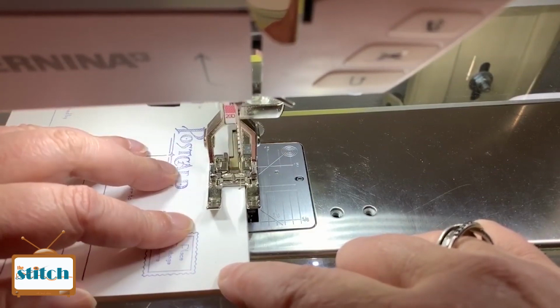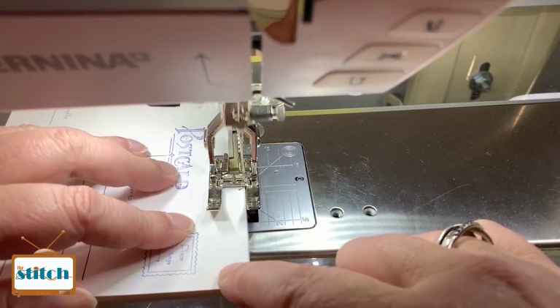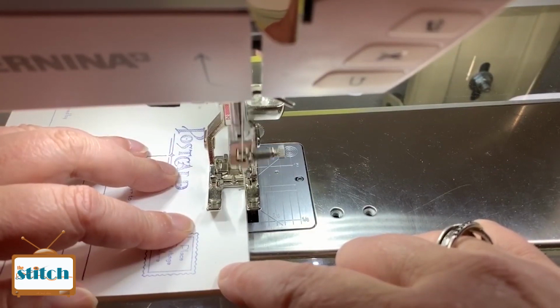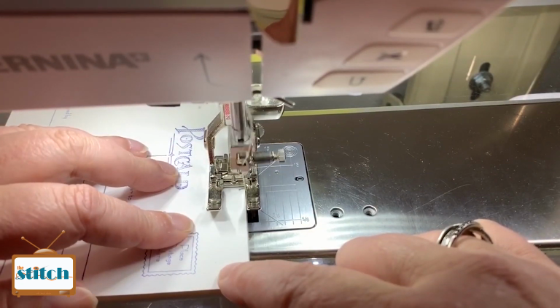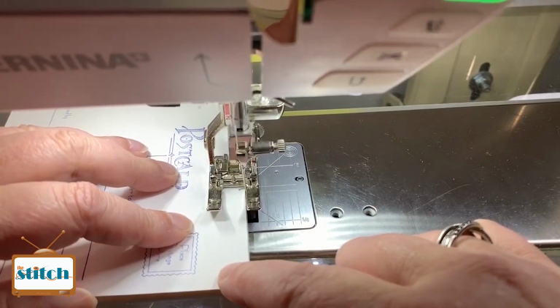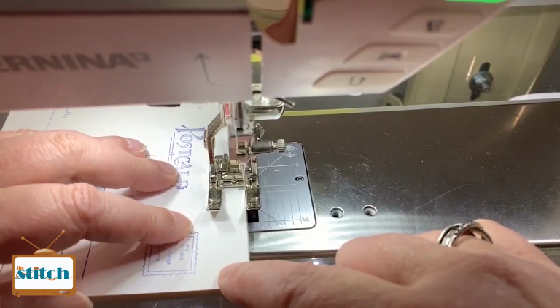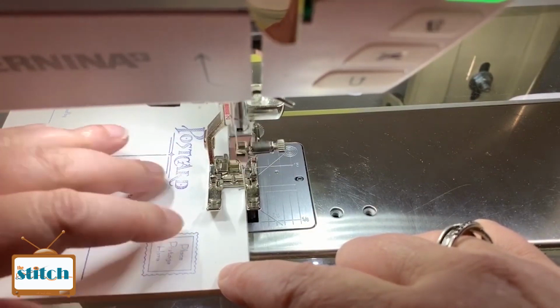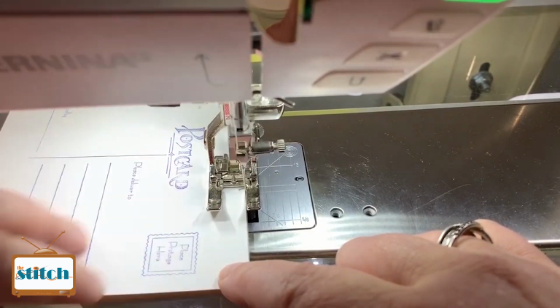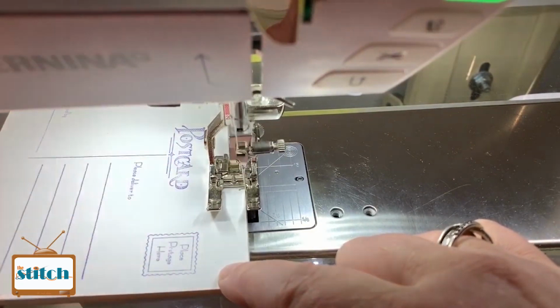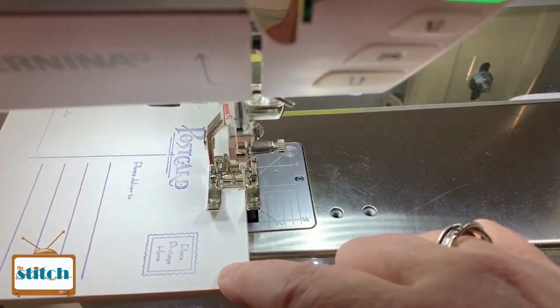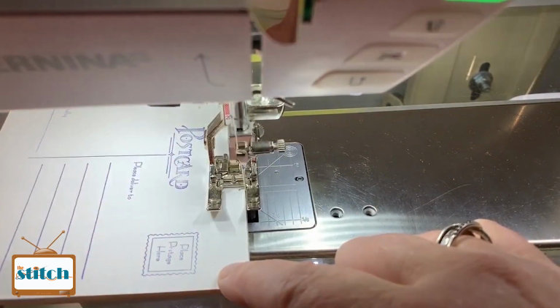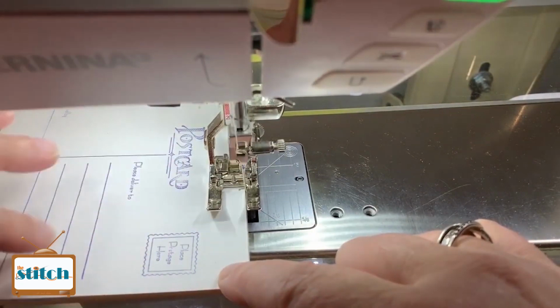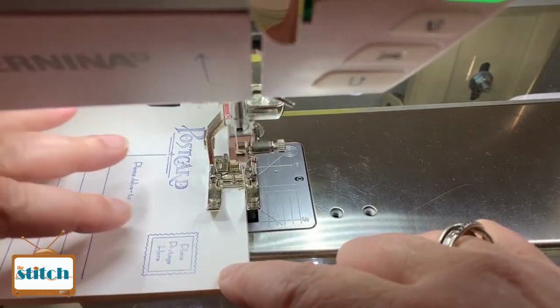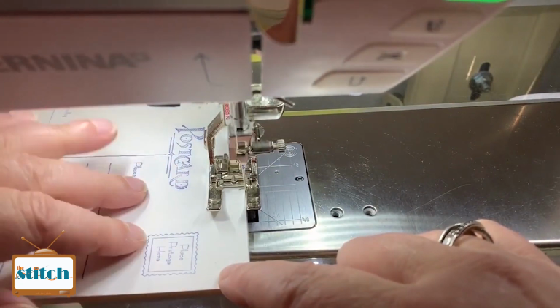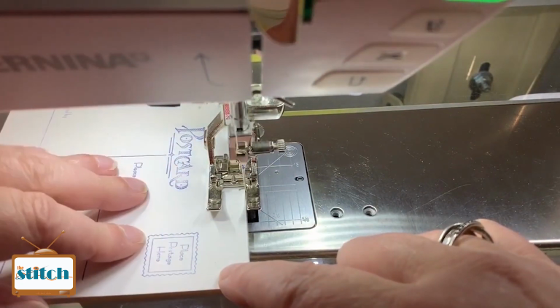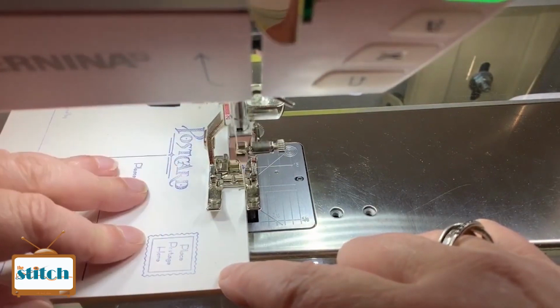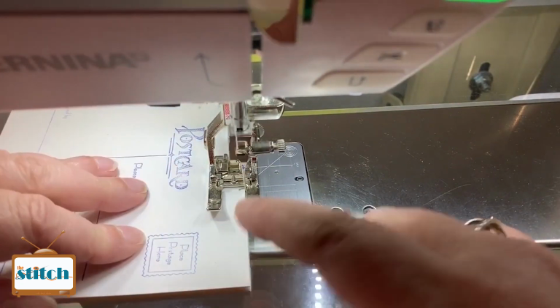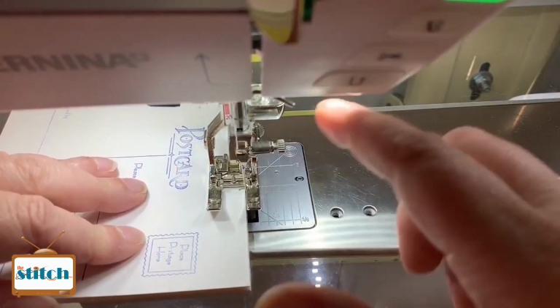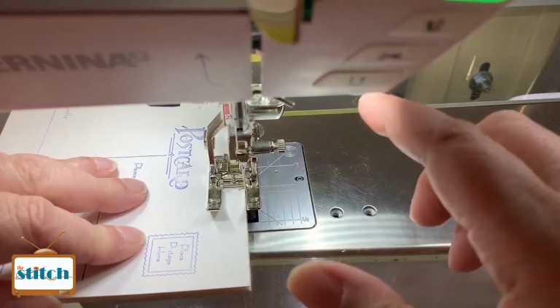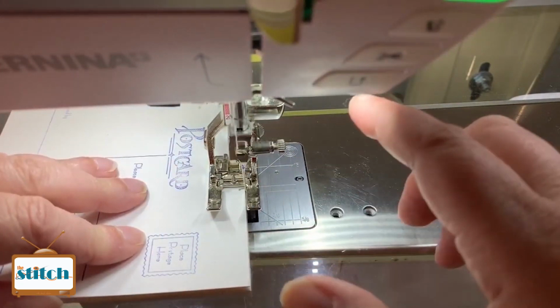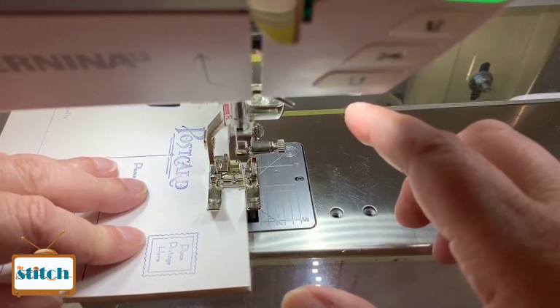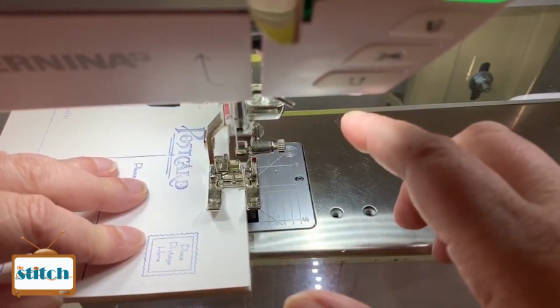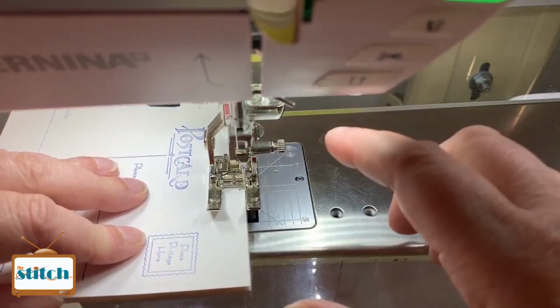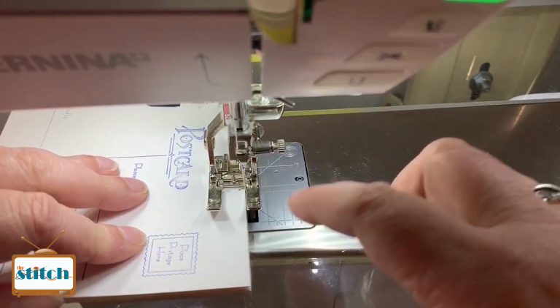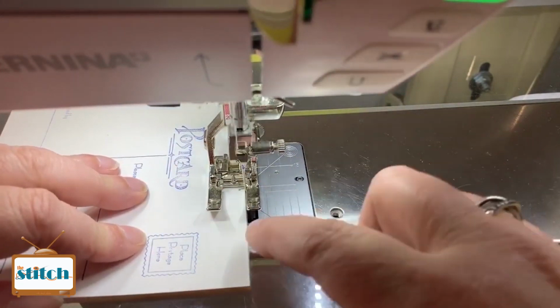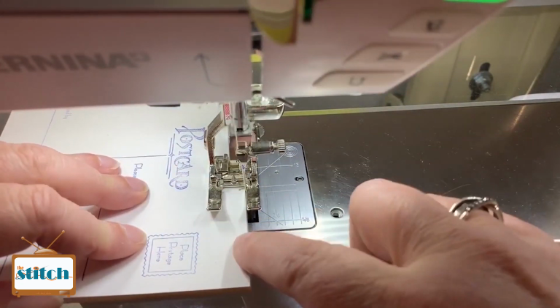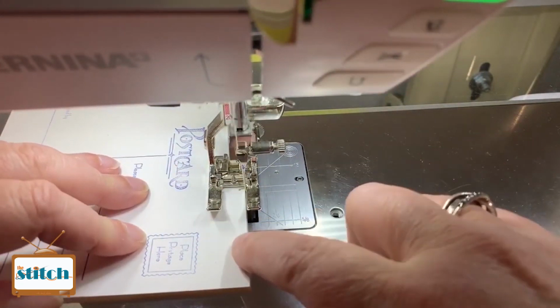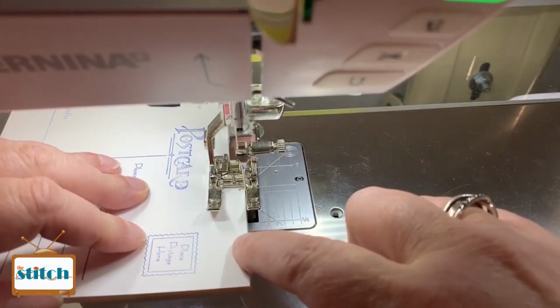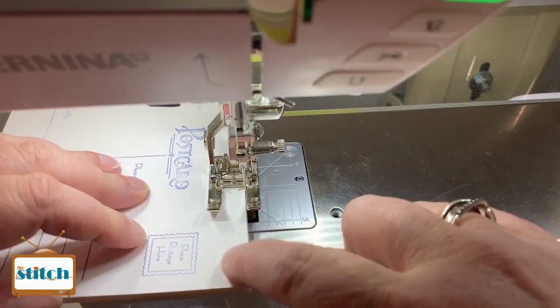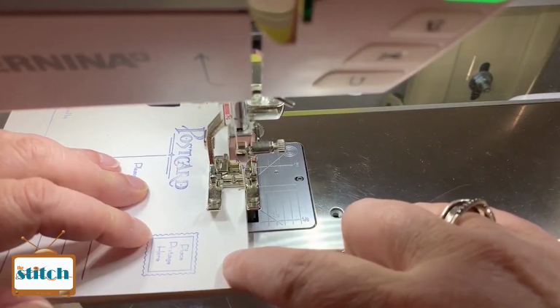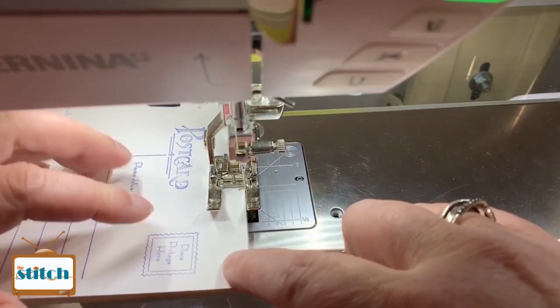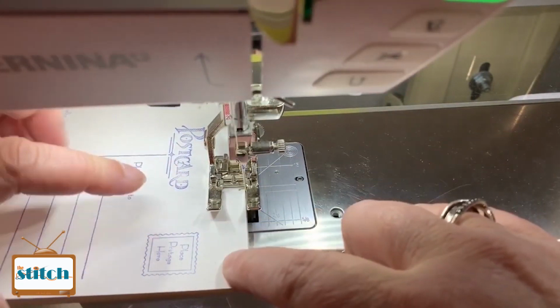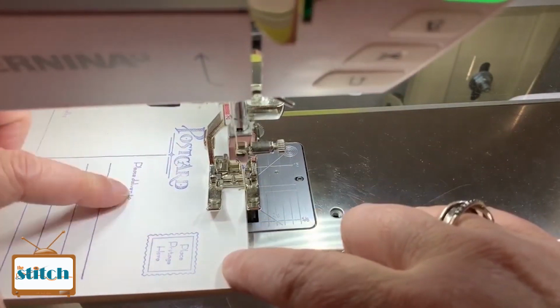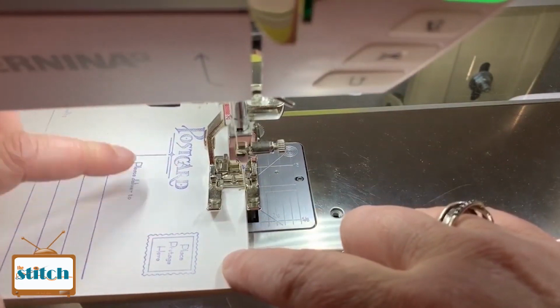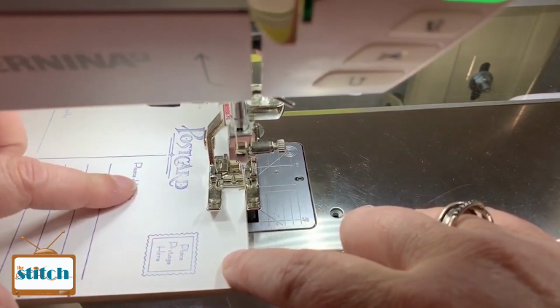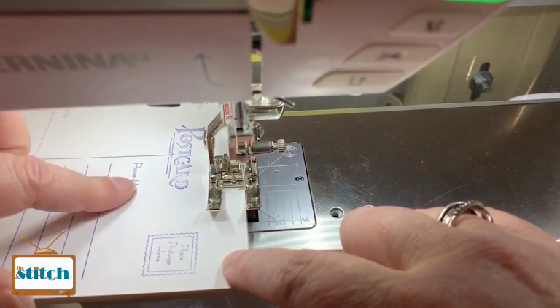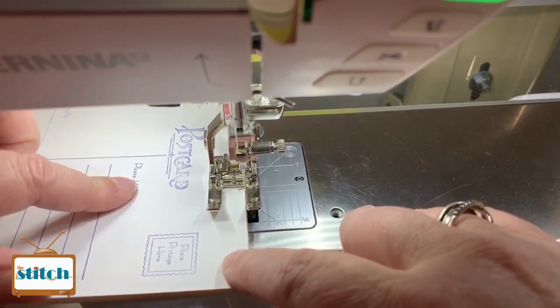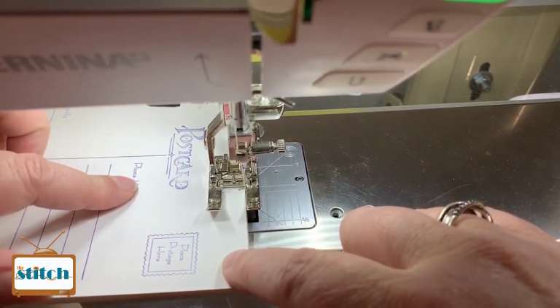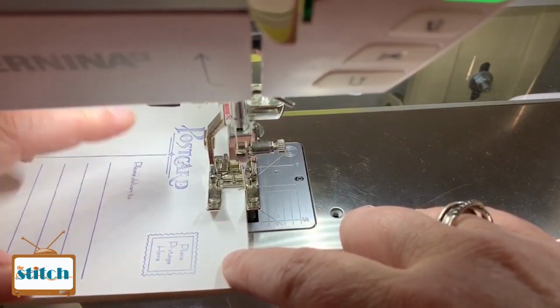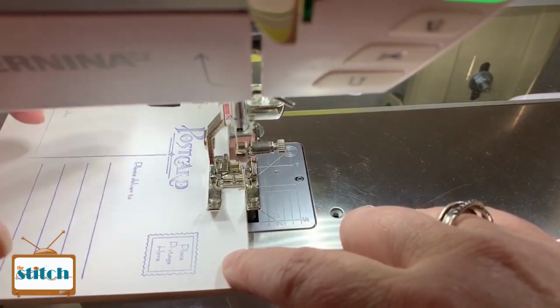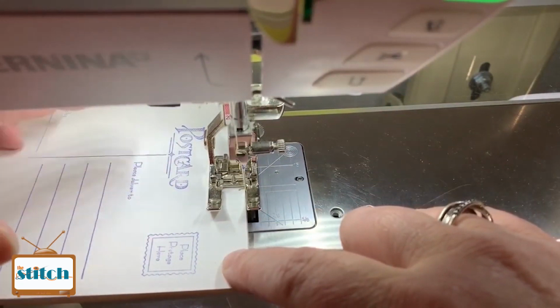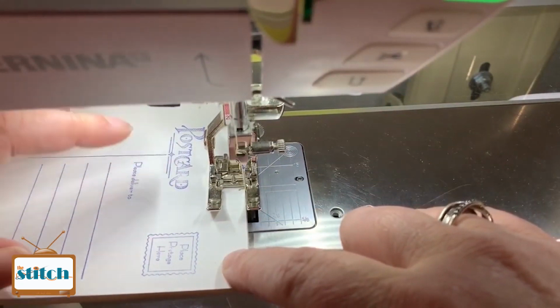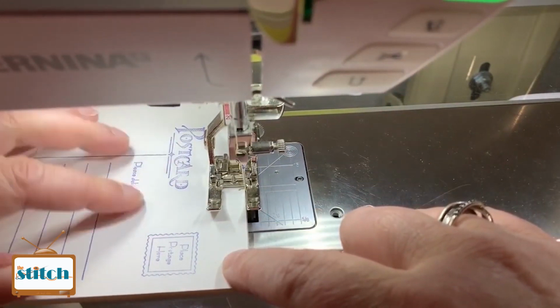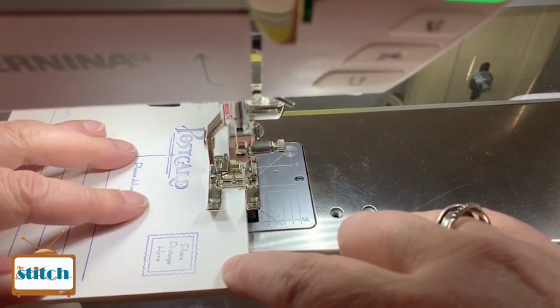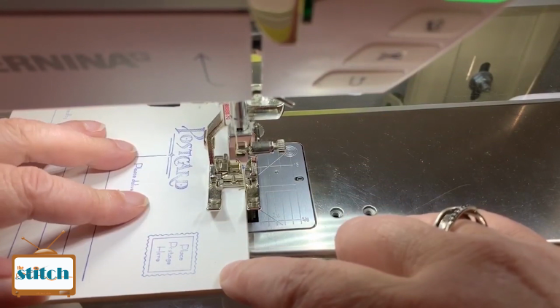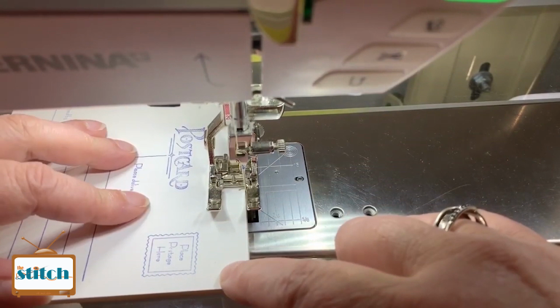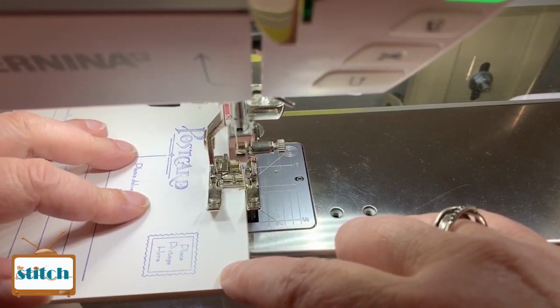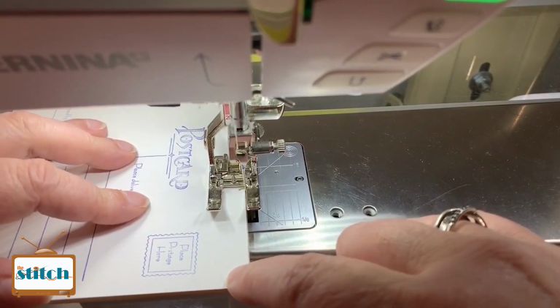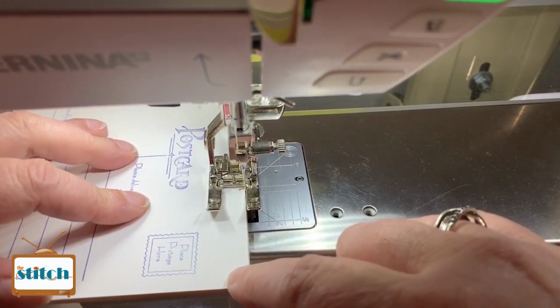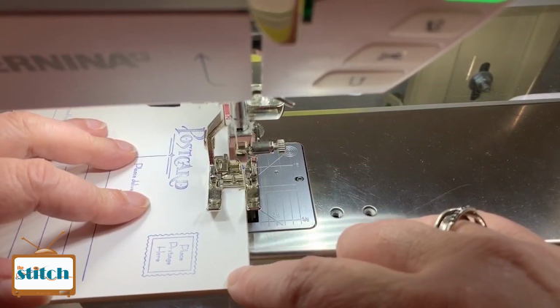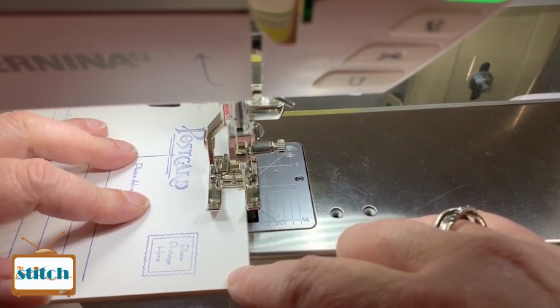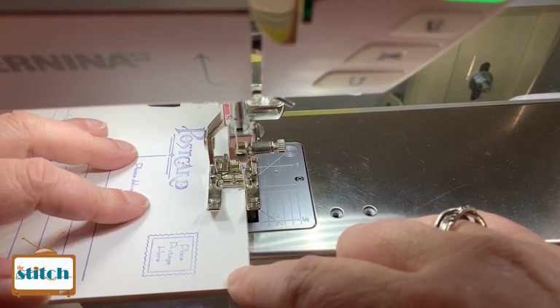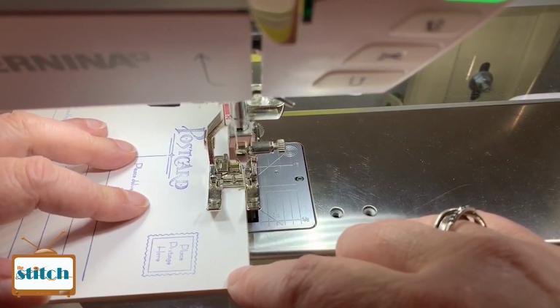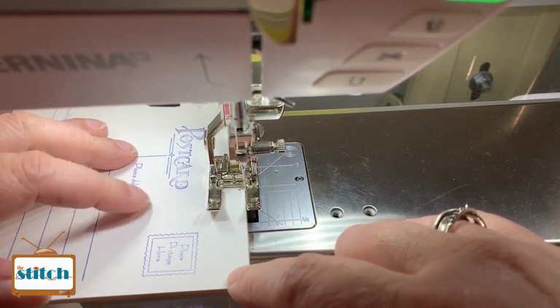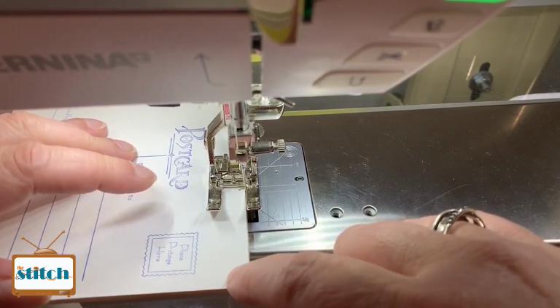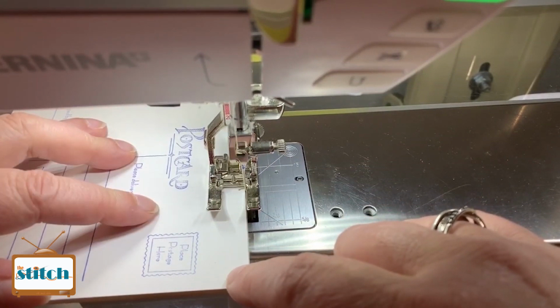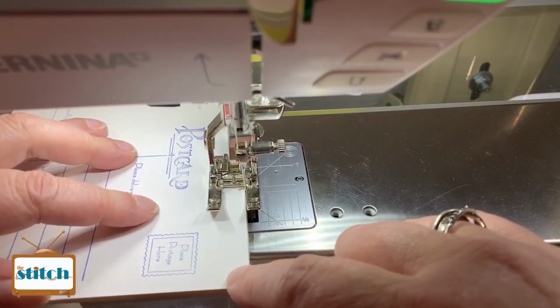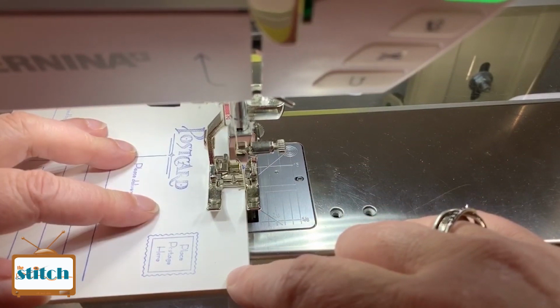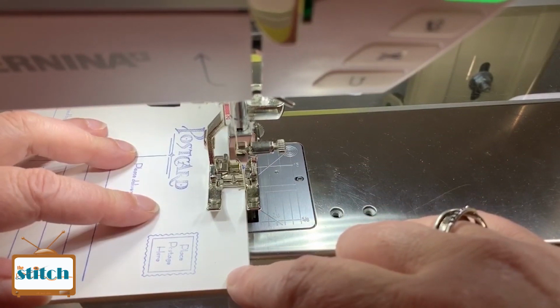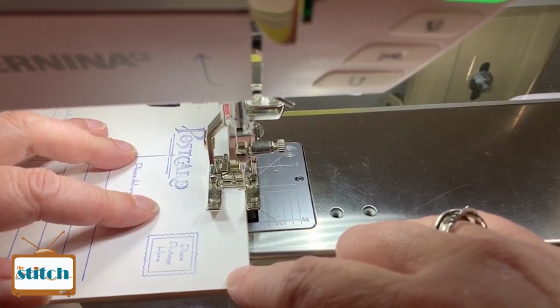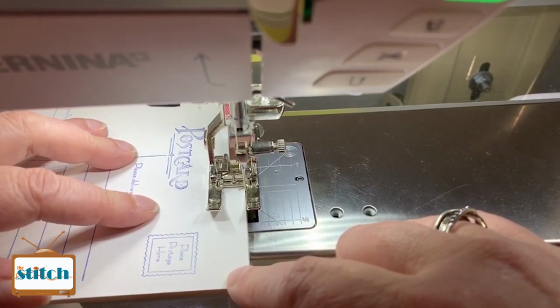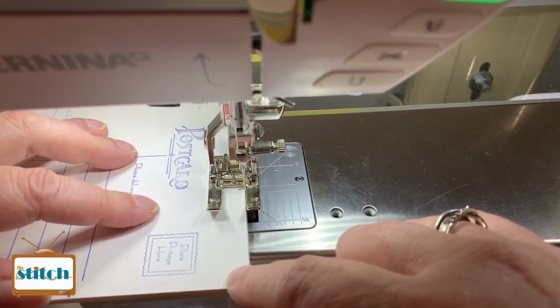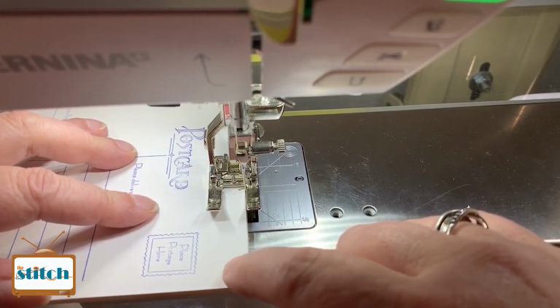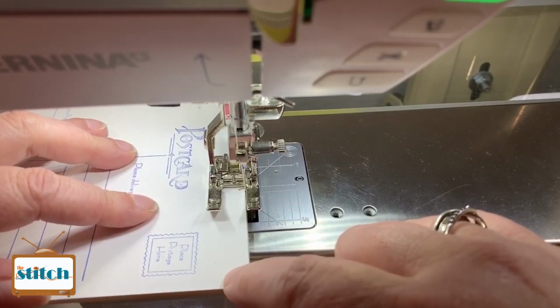You don't have to sew through cardboard — this can all be fabric. I just find cardboard is easier for us to write on.